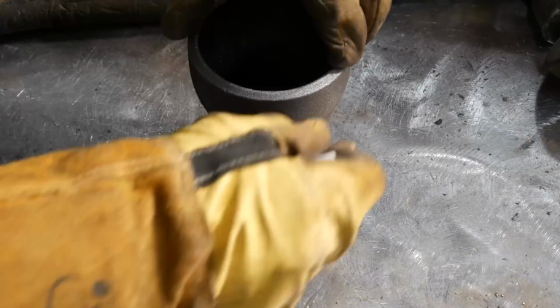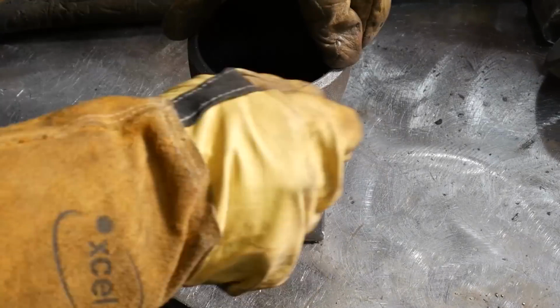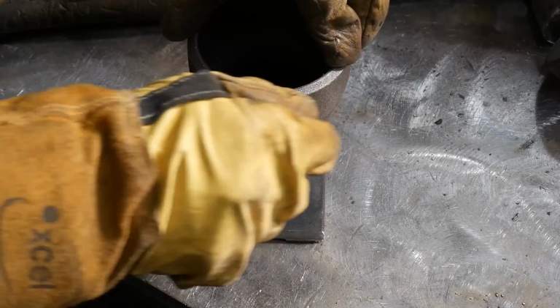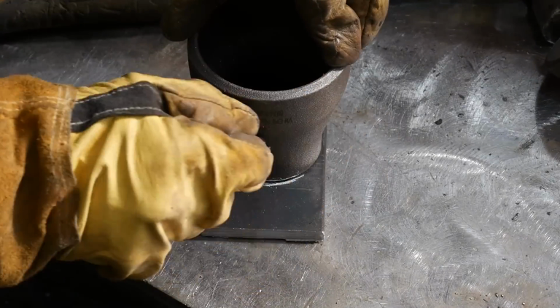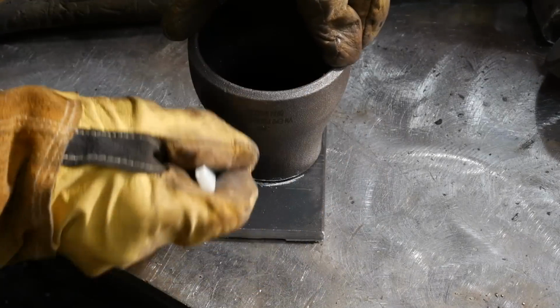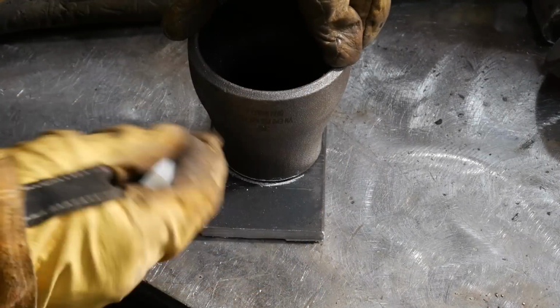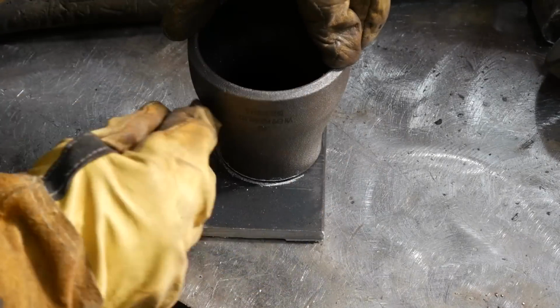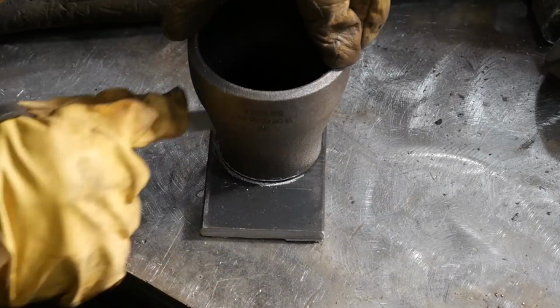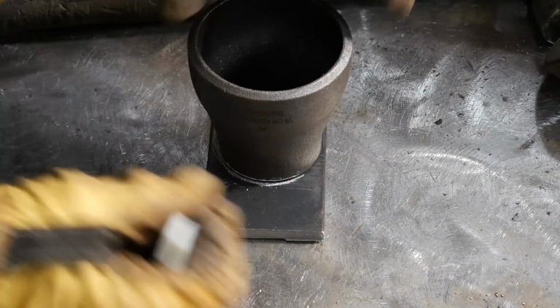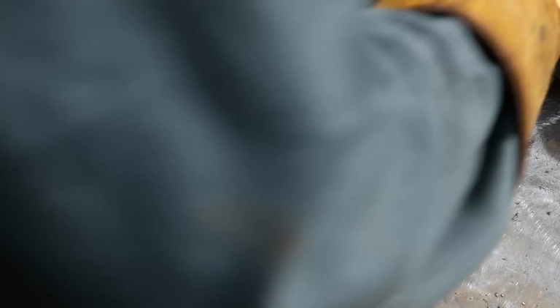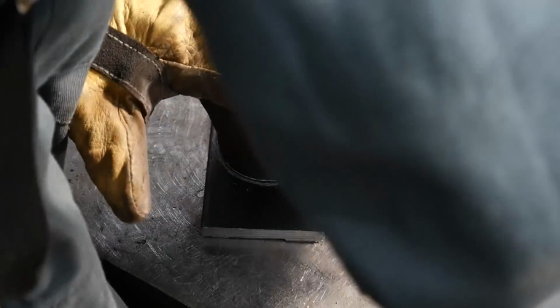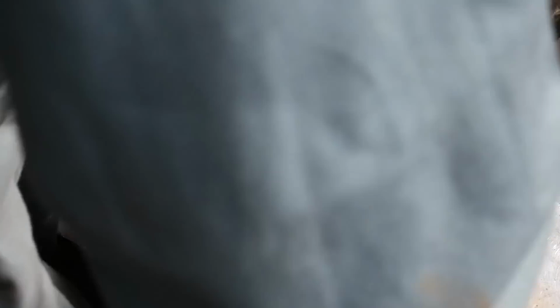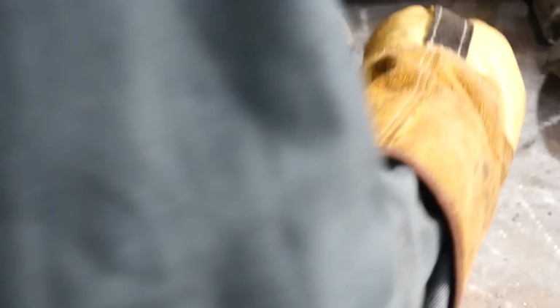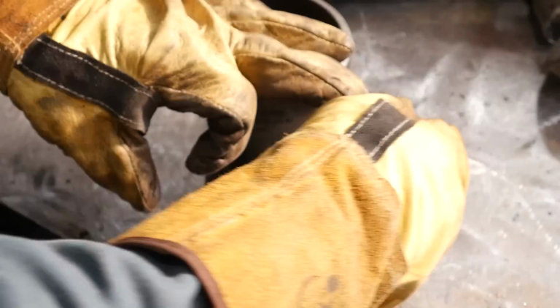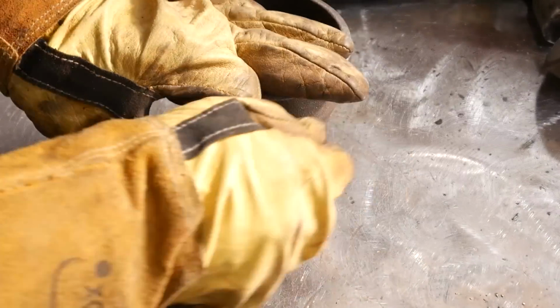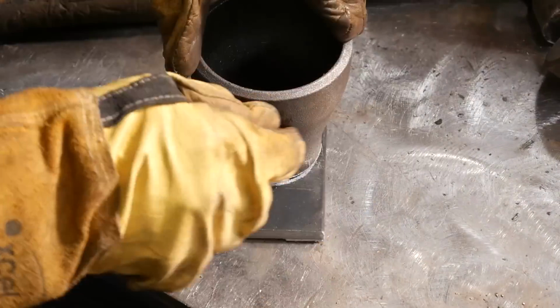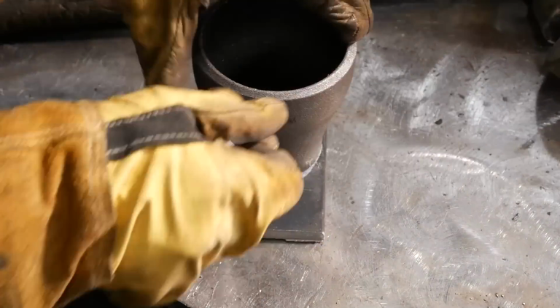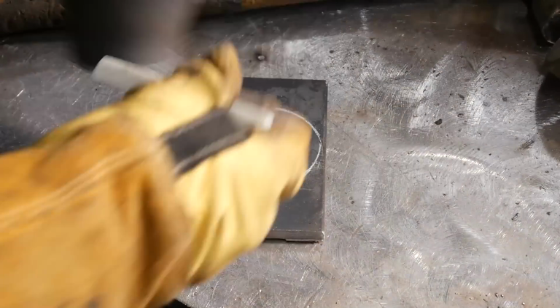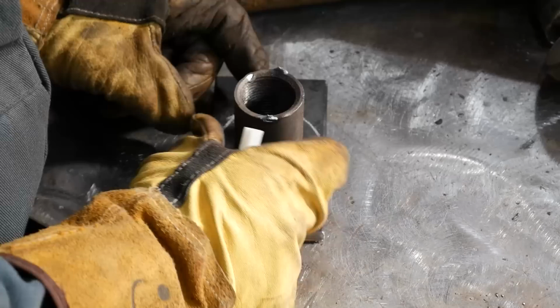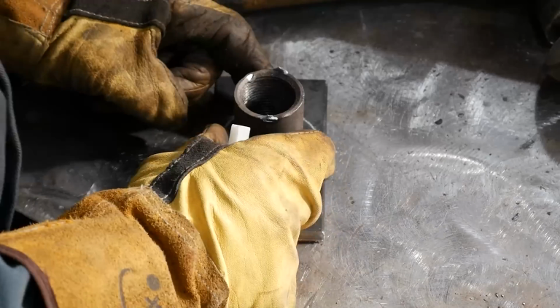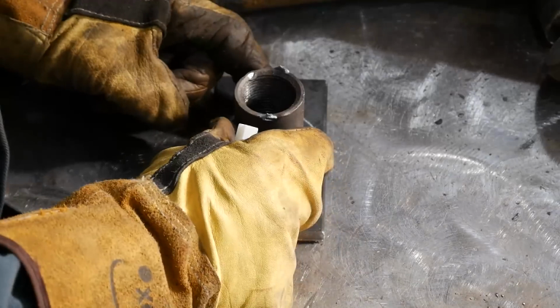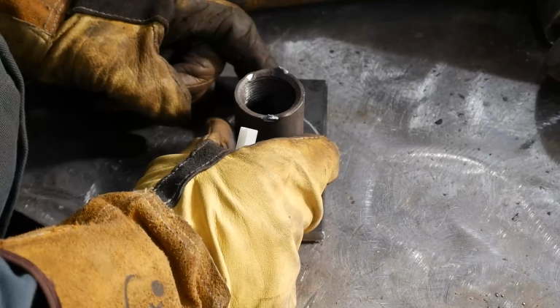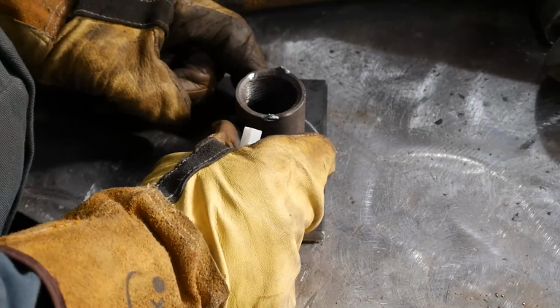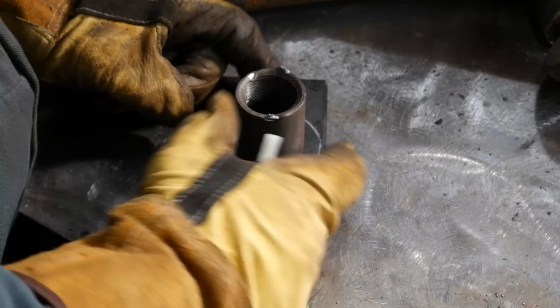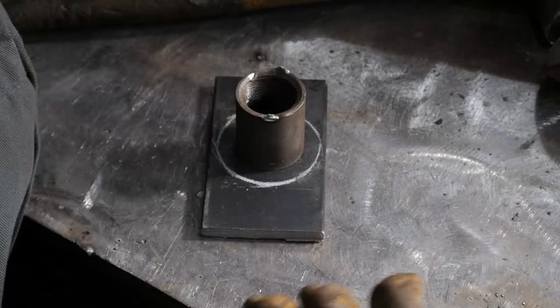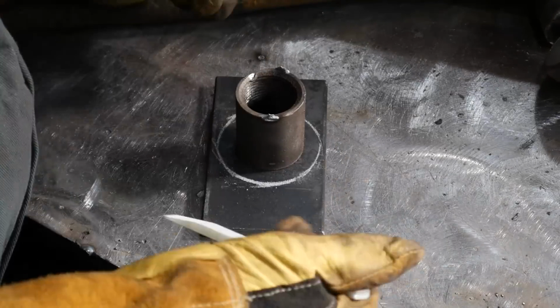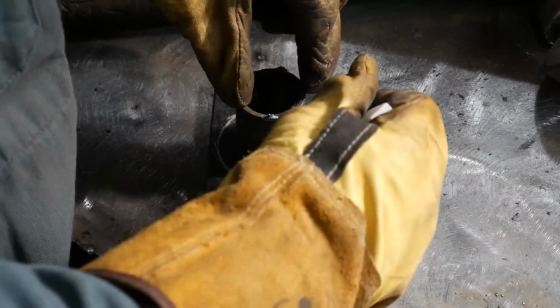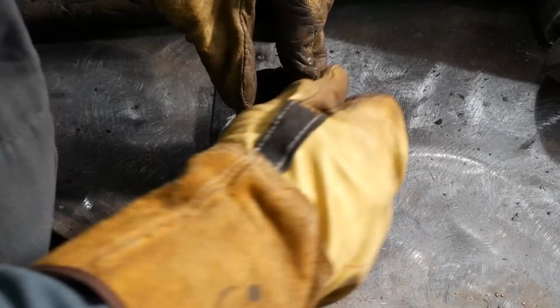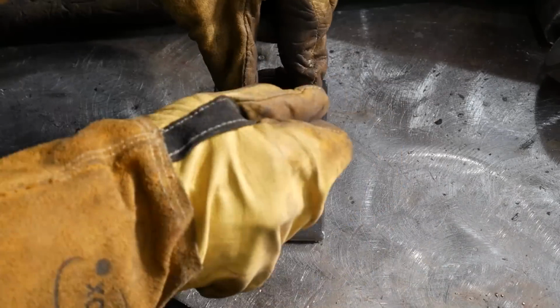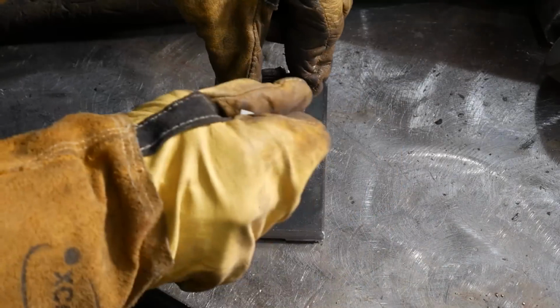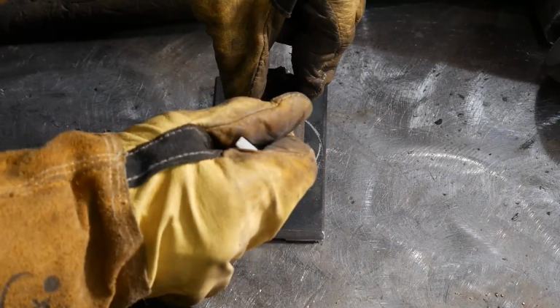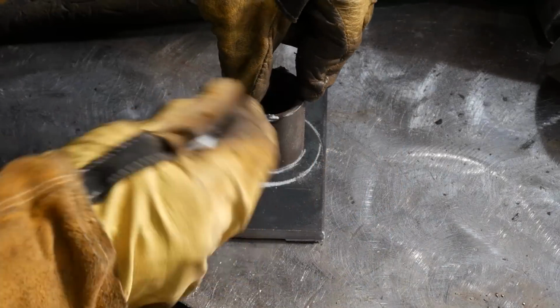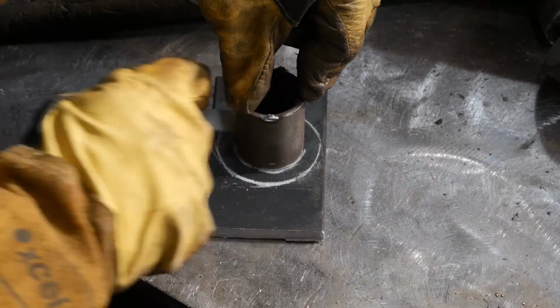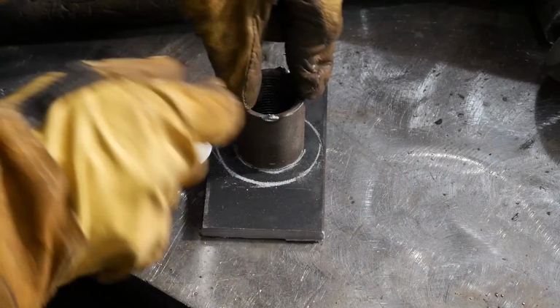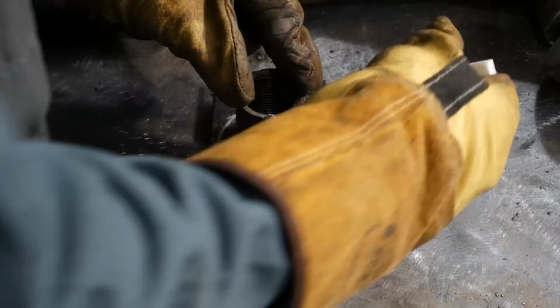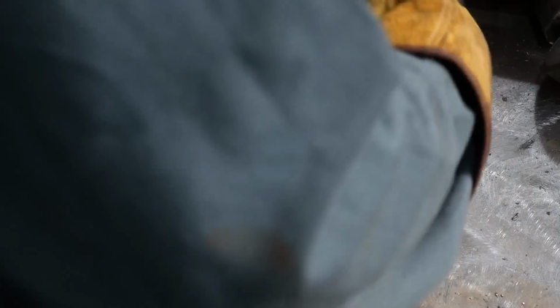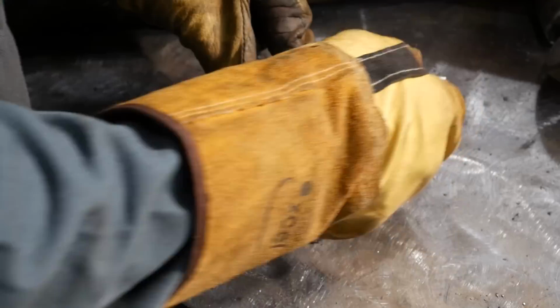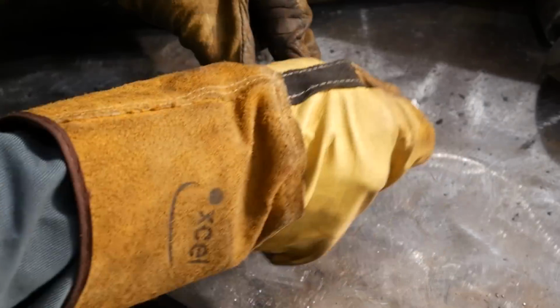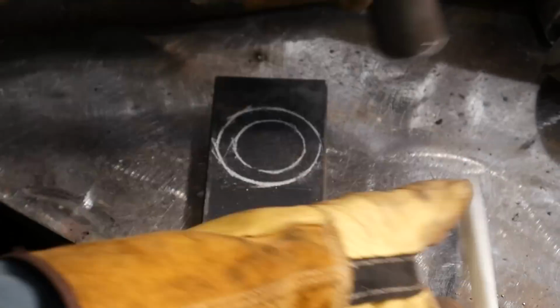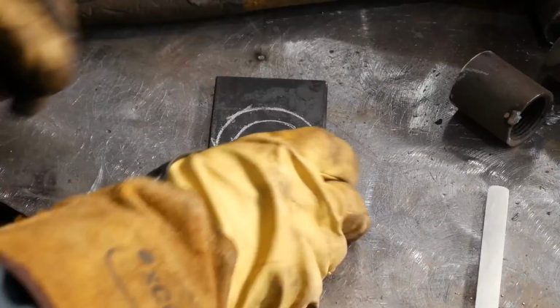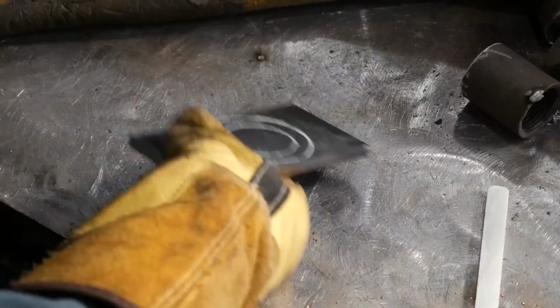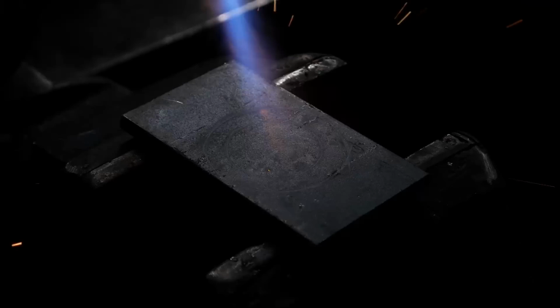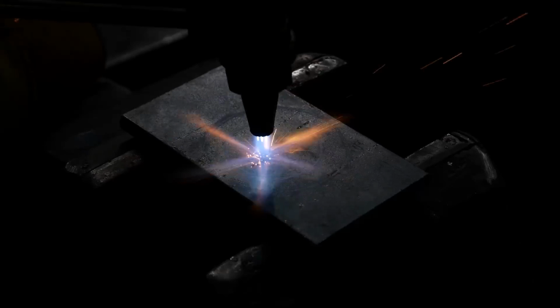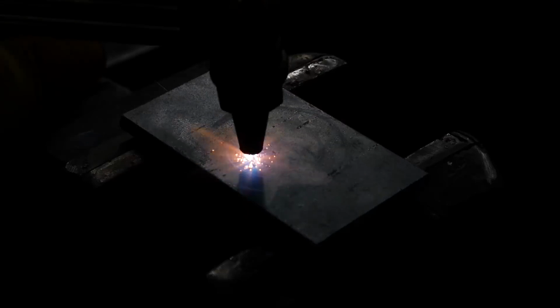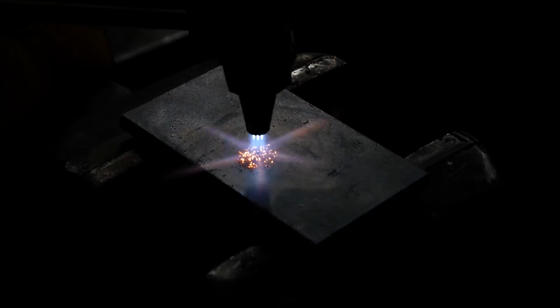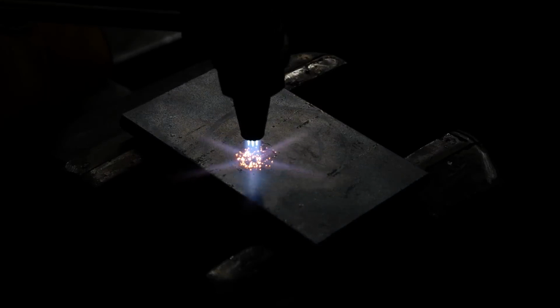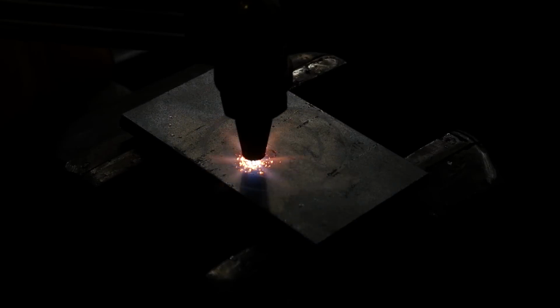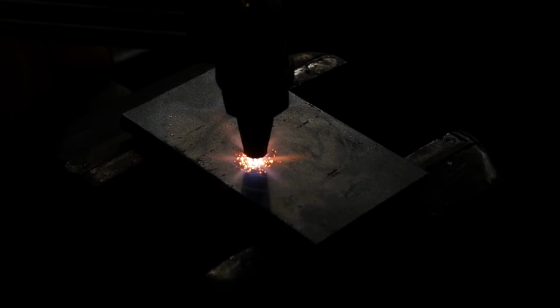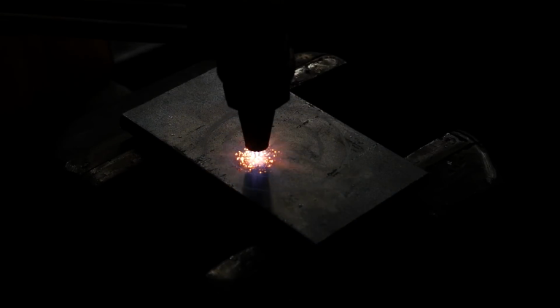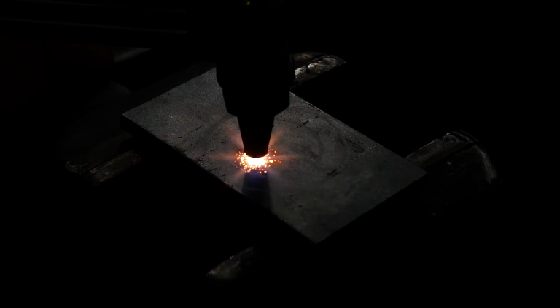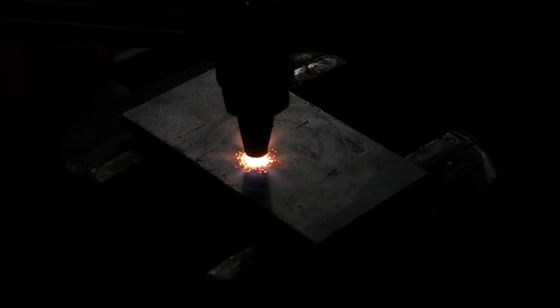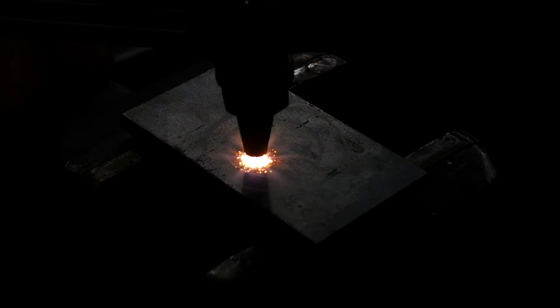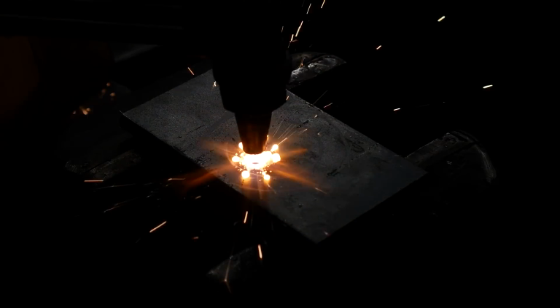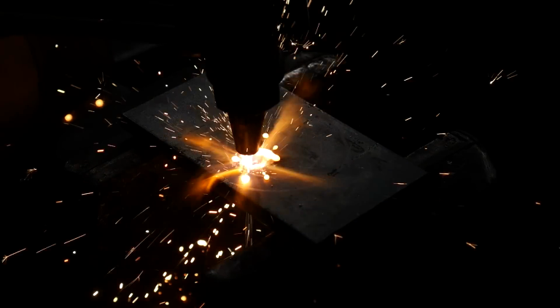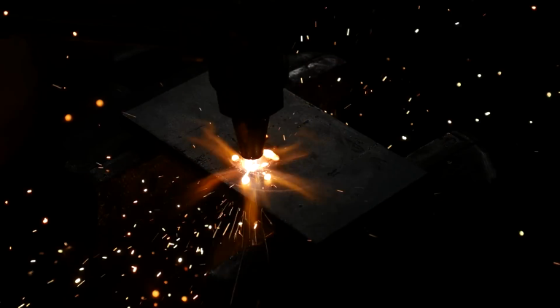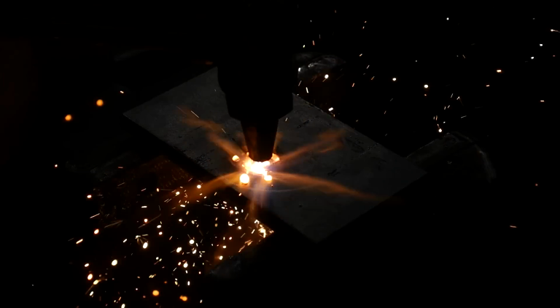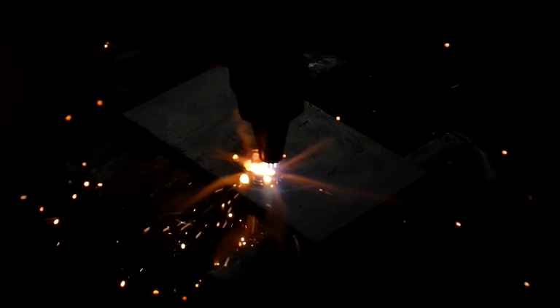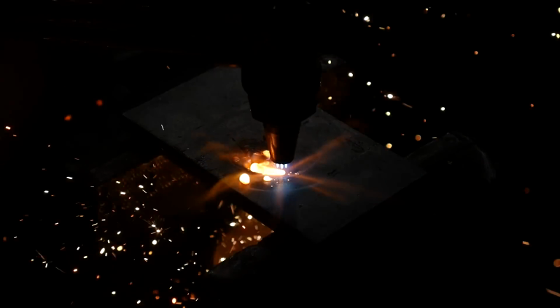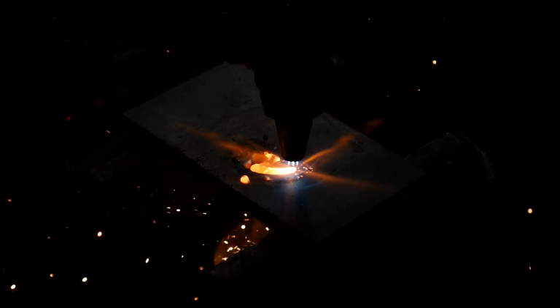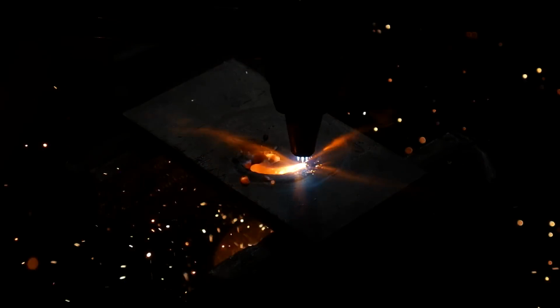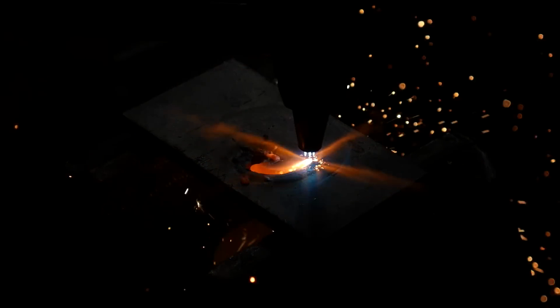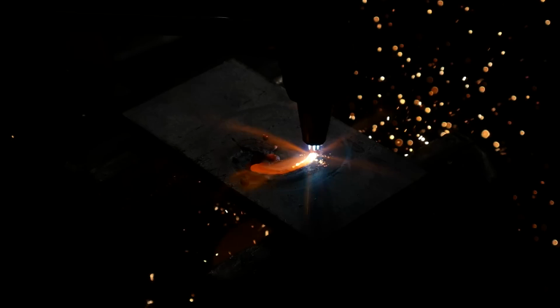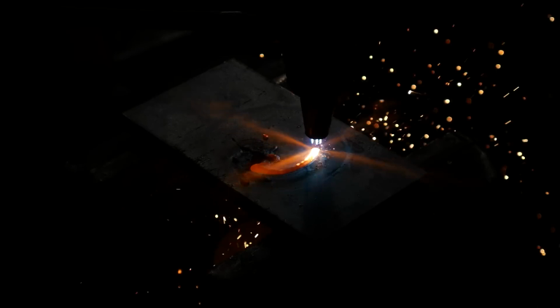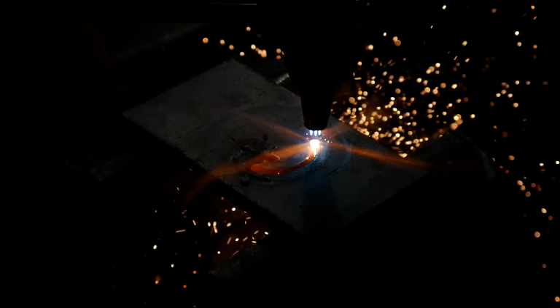Then I grab a 3-to-2-inch reducer to mark on a piece of steel that I'm going to cut out. I need to use this as a cap to plug off the end.